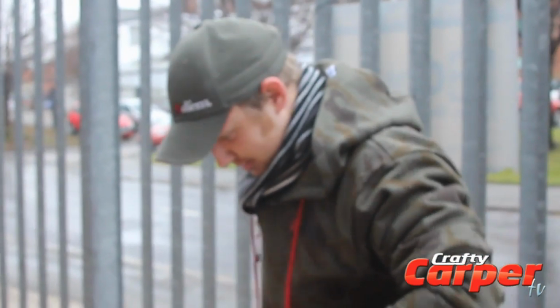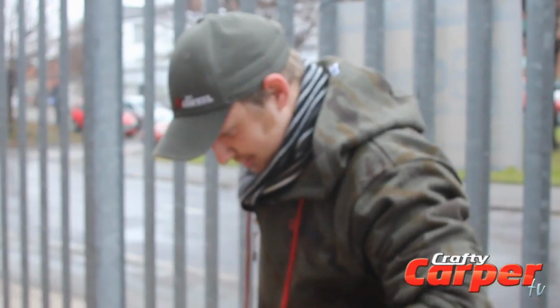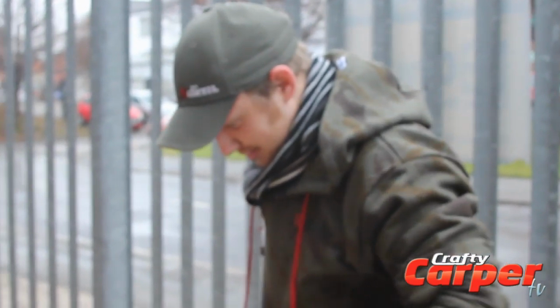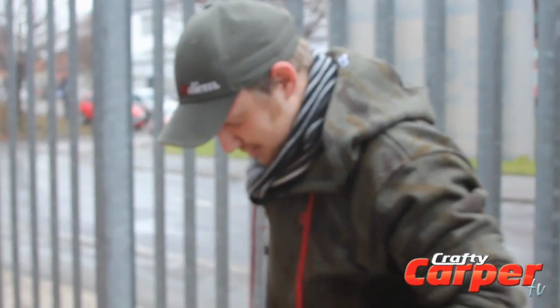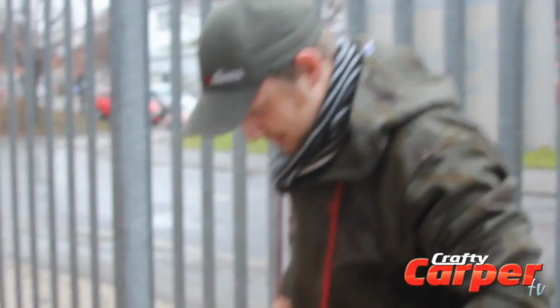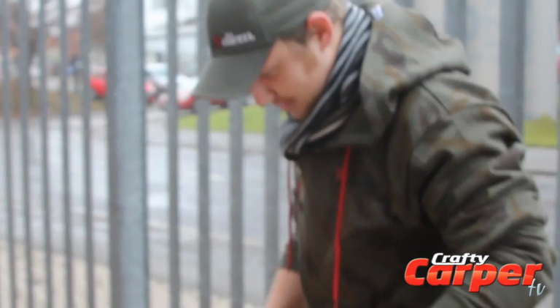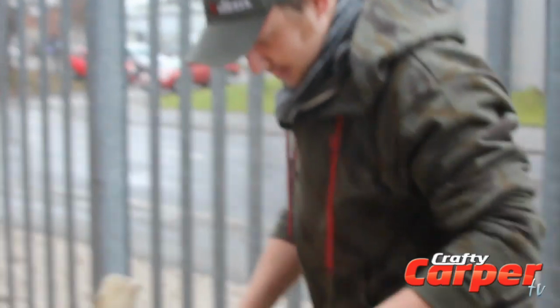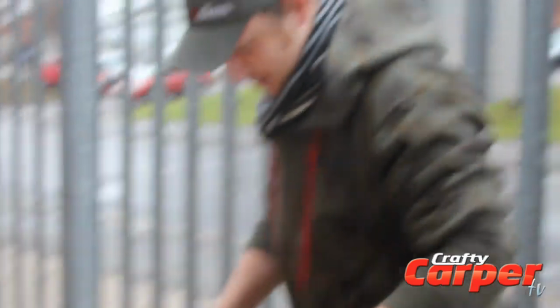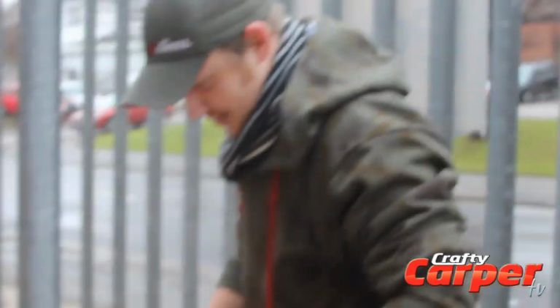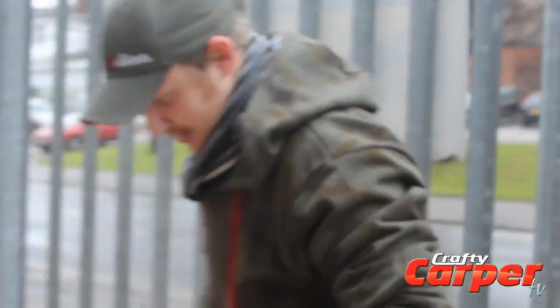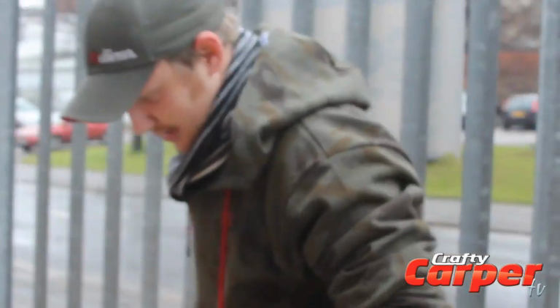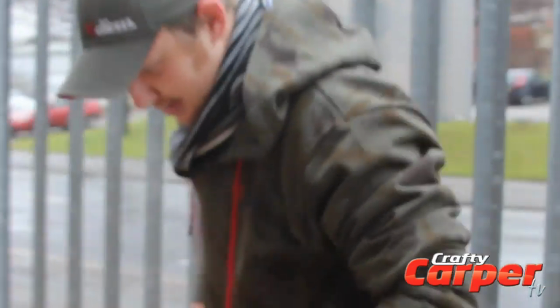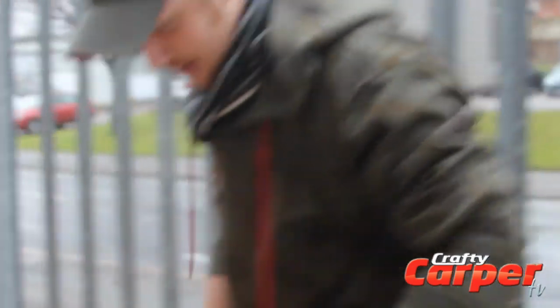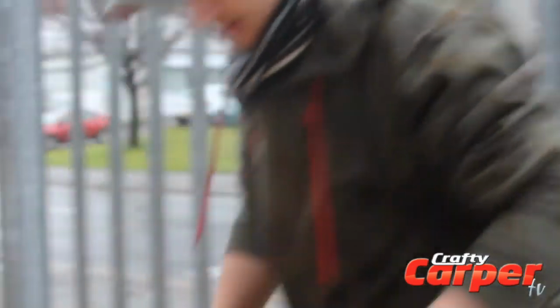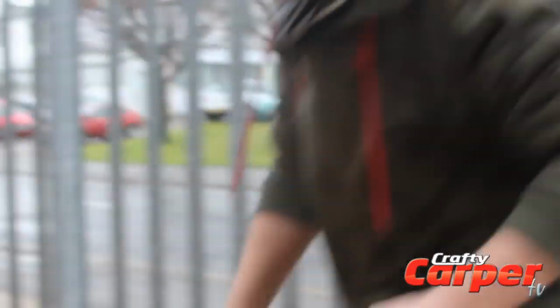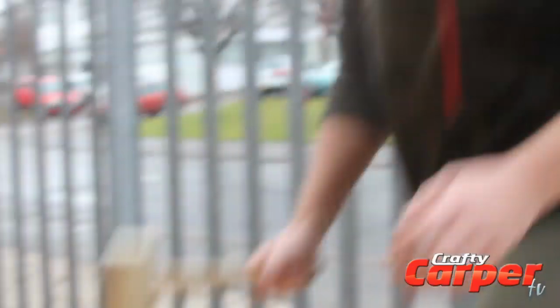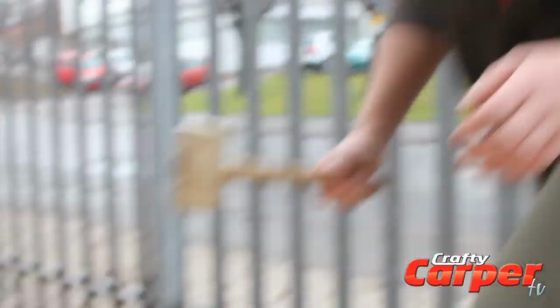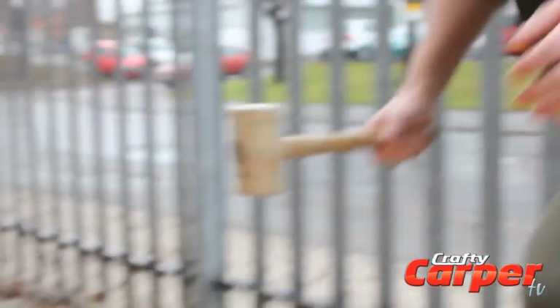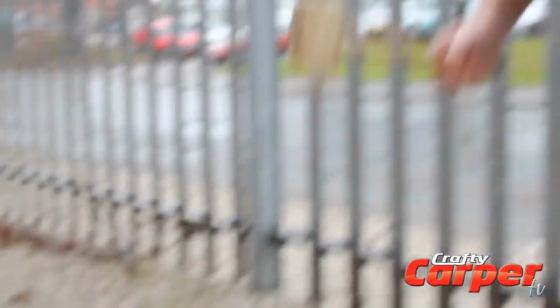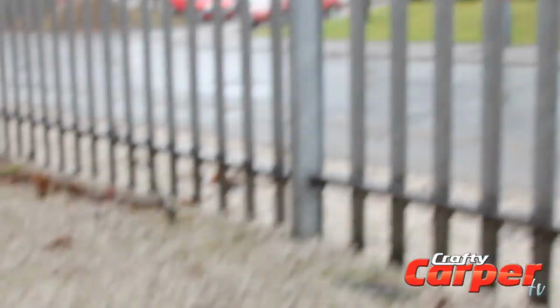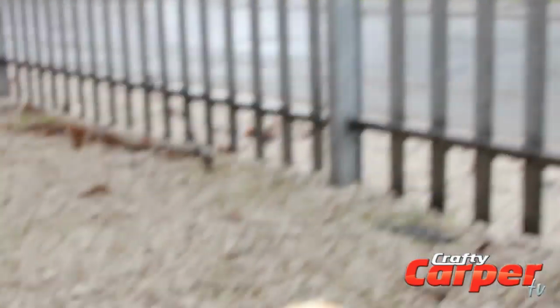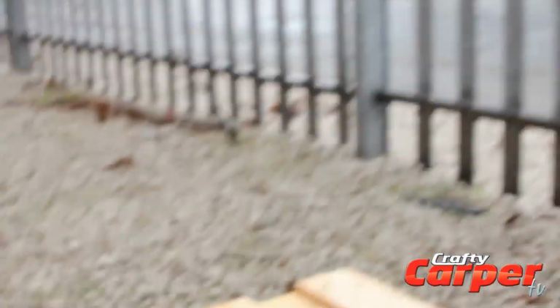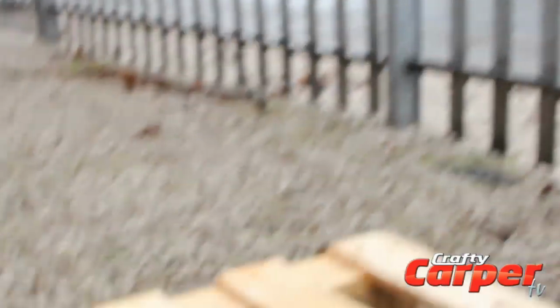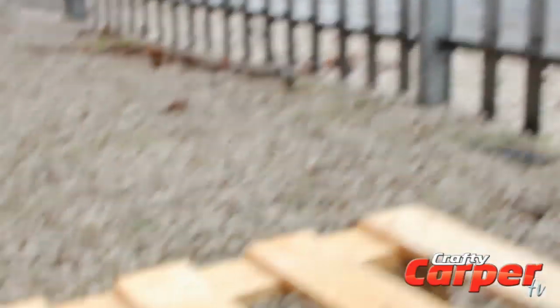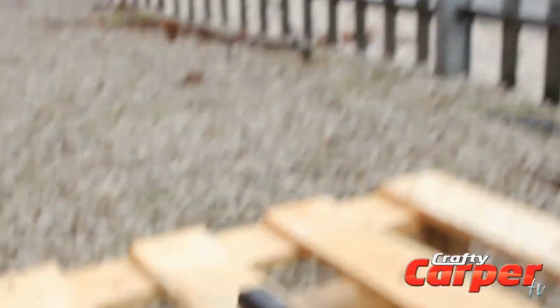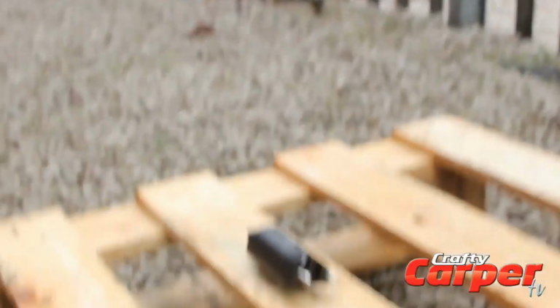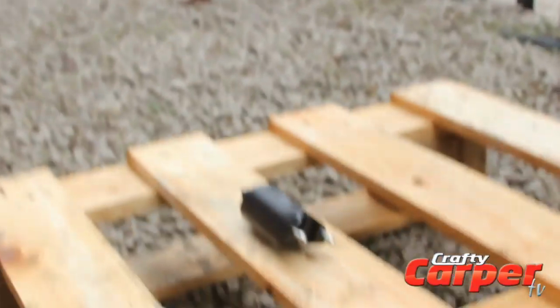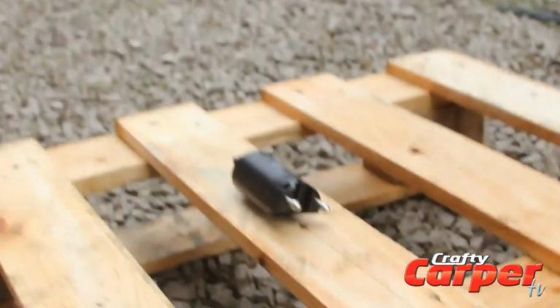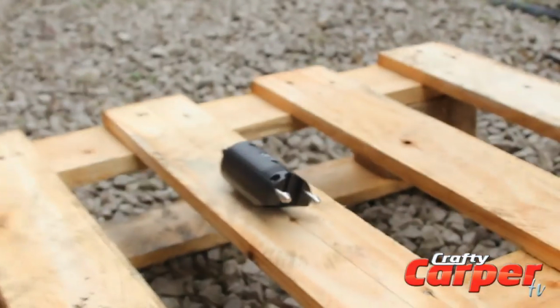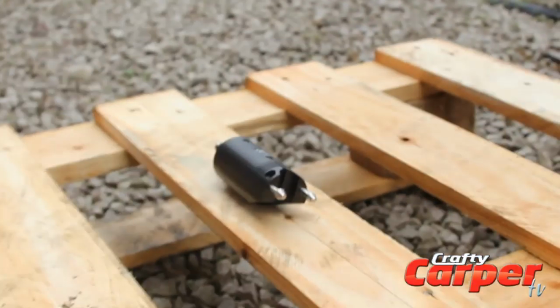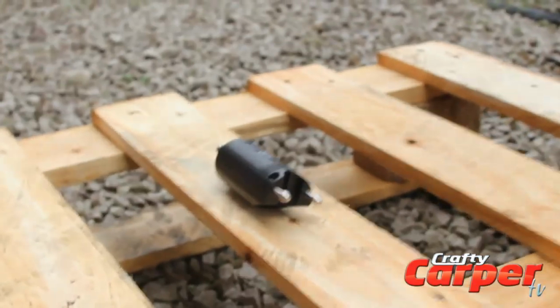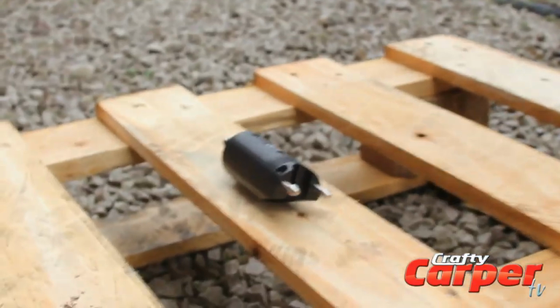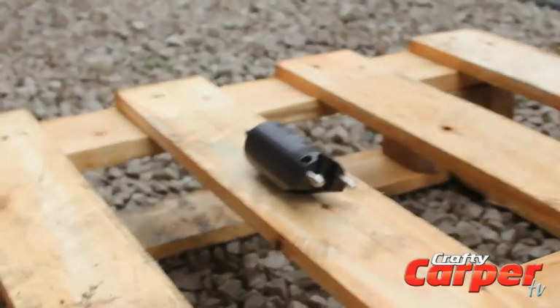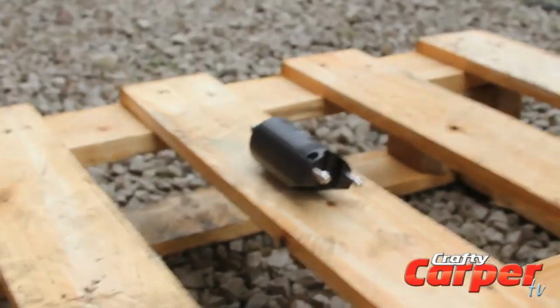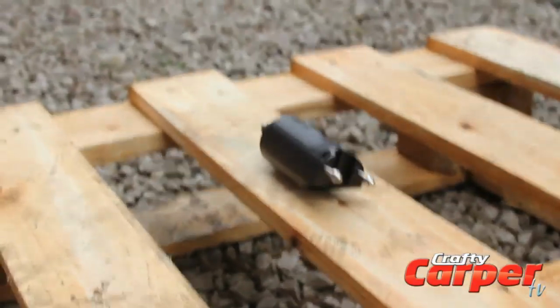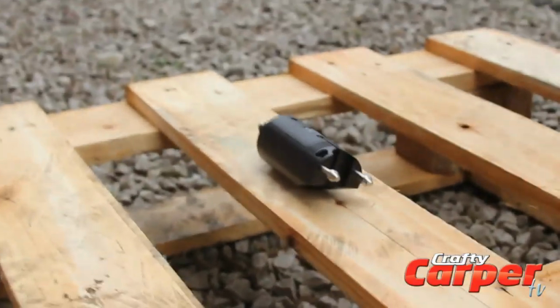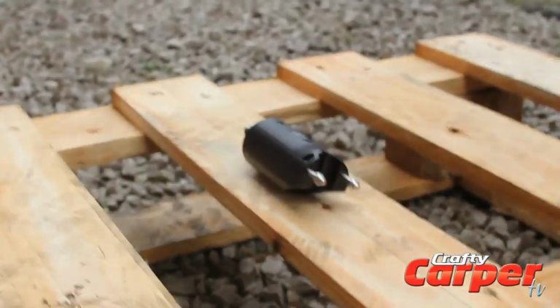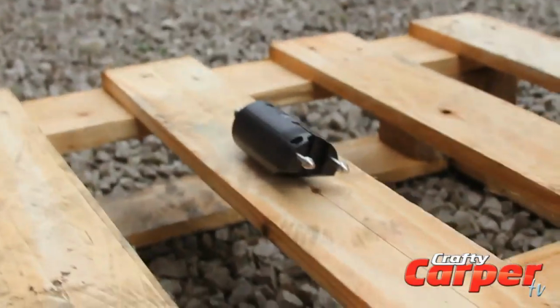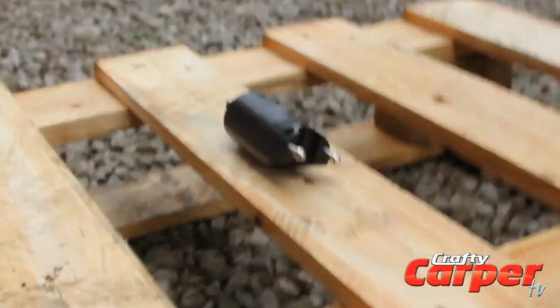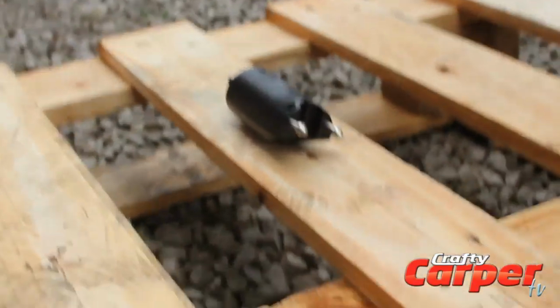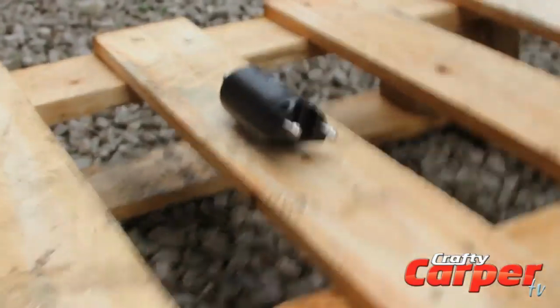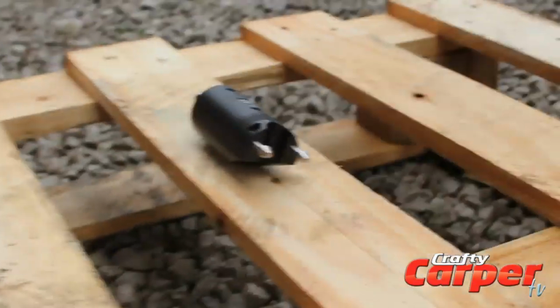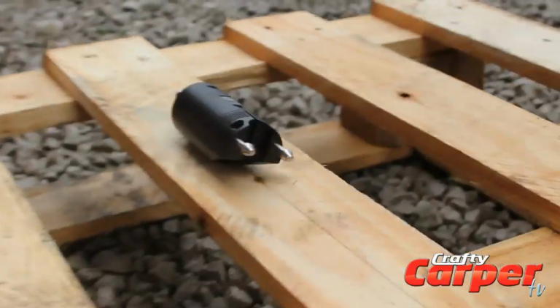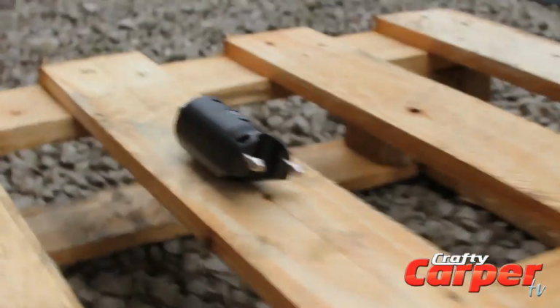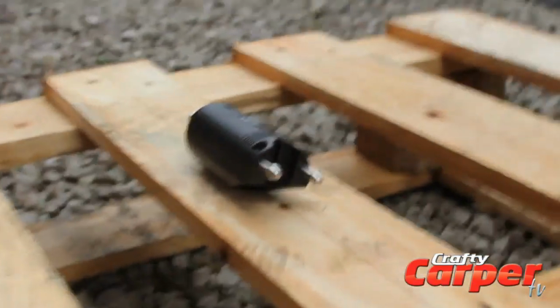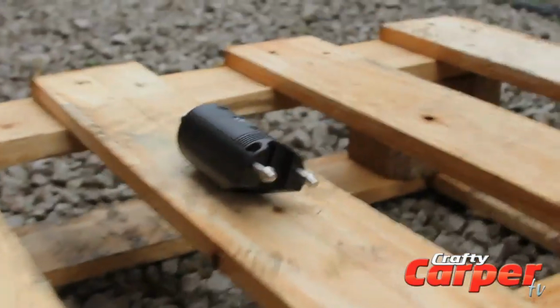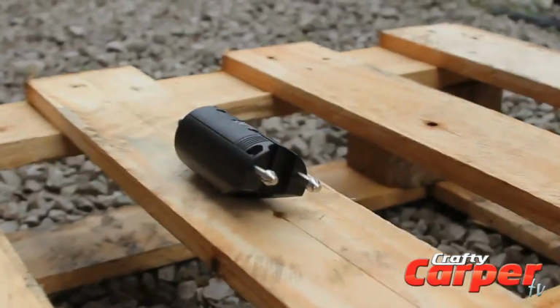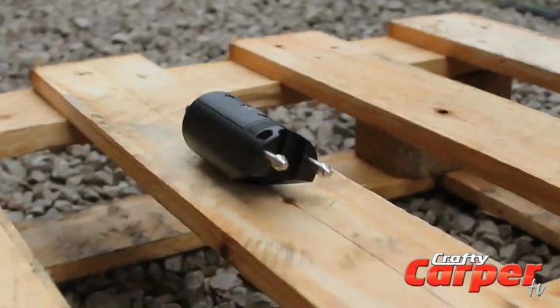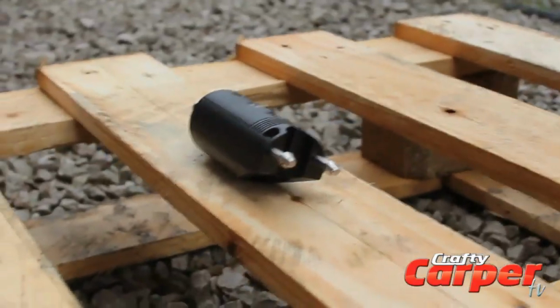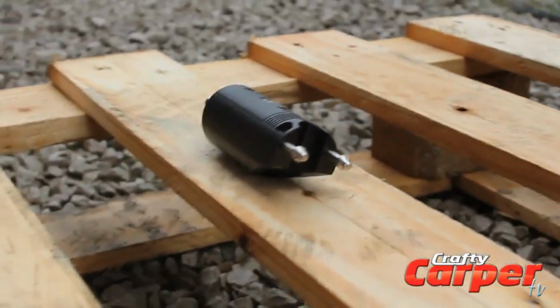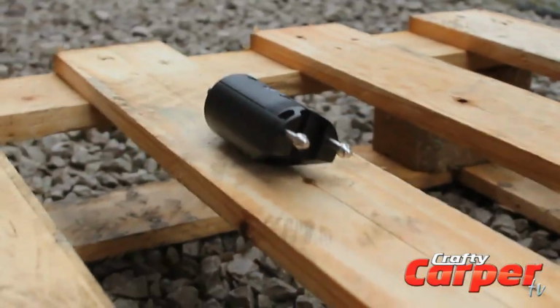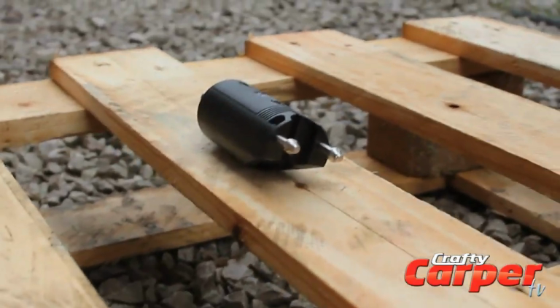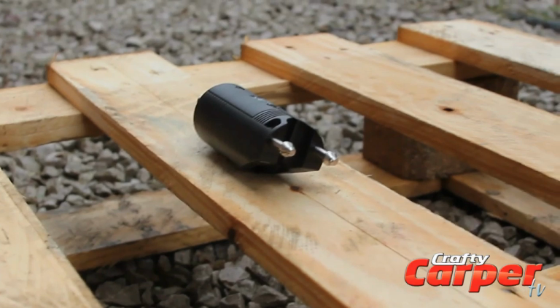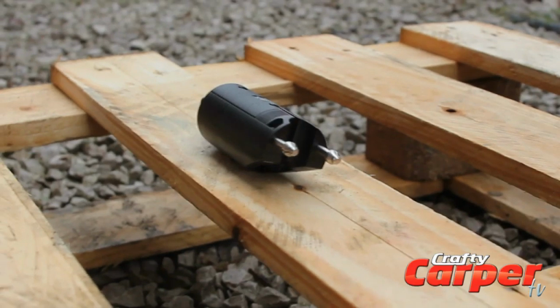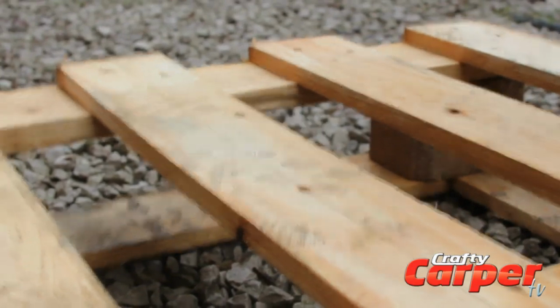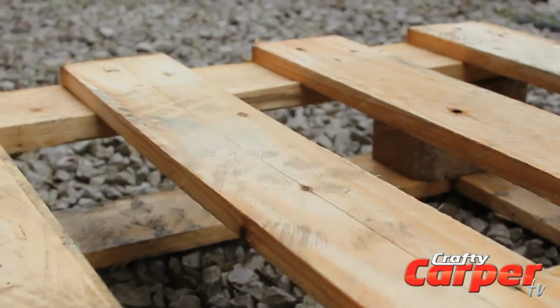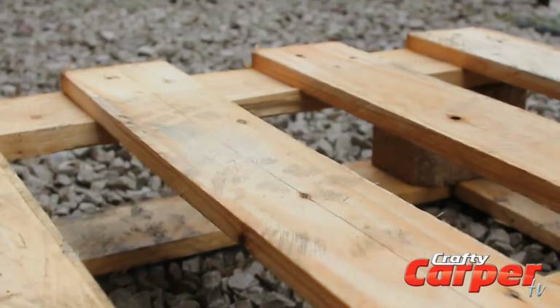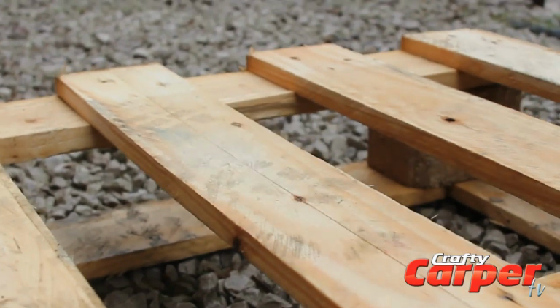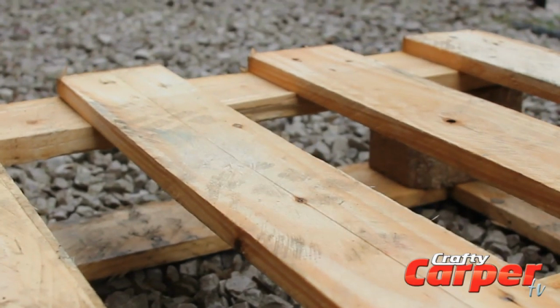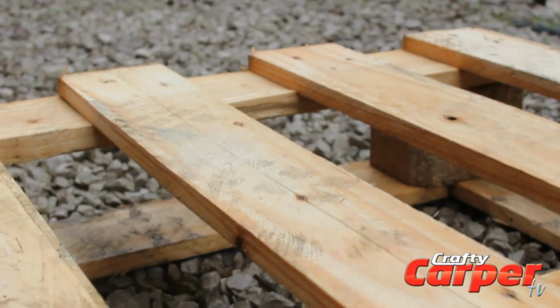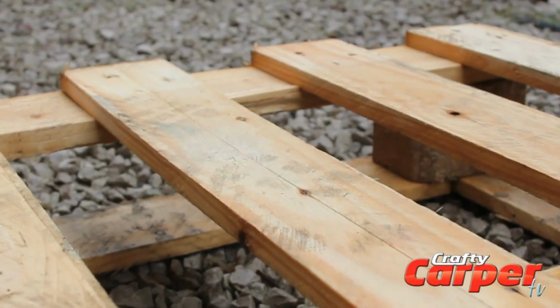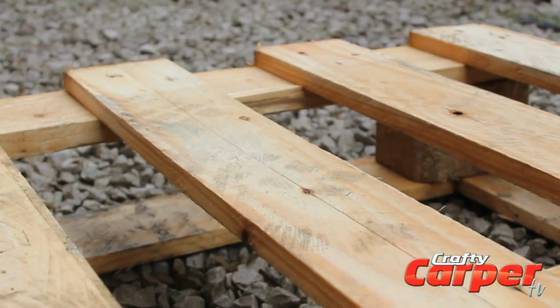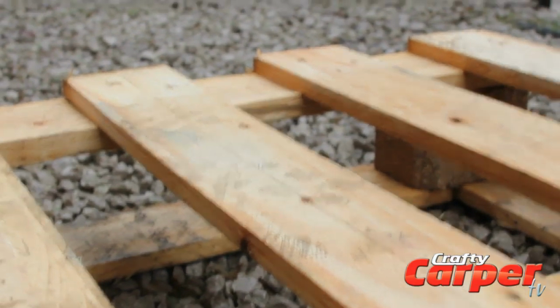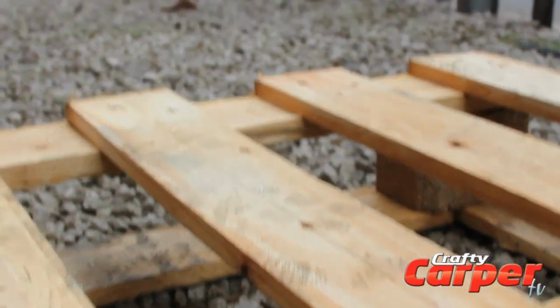Right son, give it a big one this time. Let's get down there and see what's going on. Are you going to give it a big one? Oh my lord.